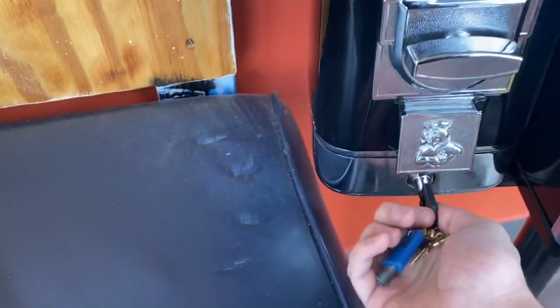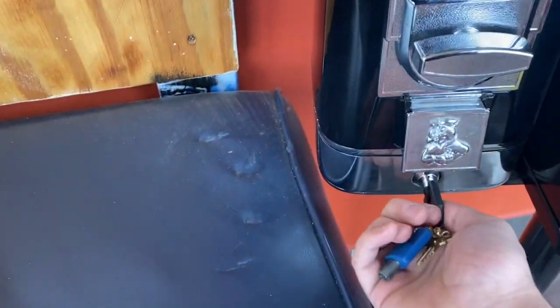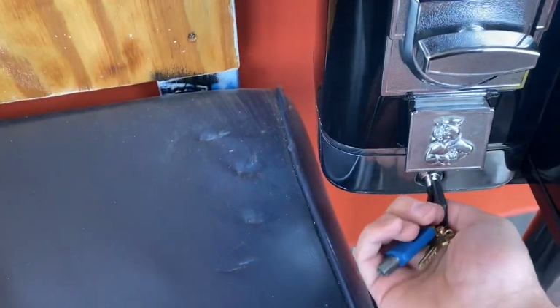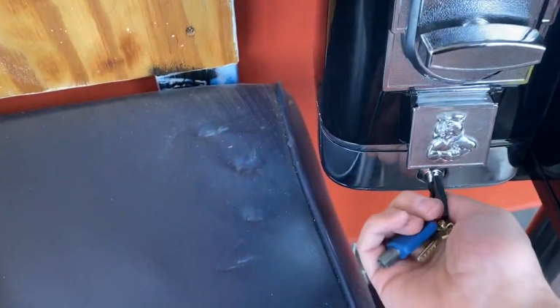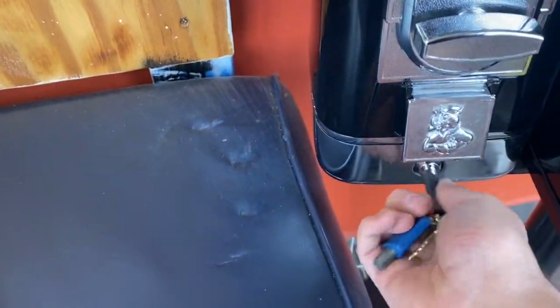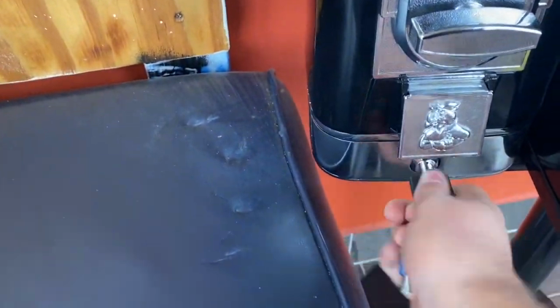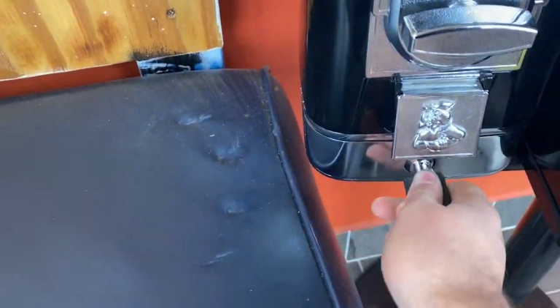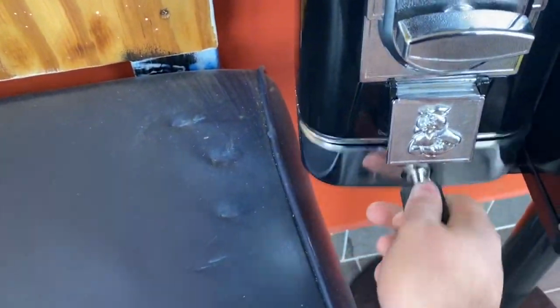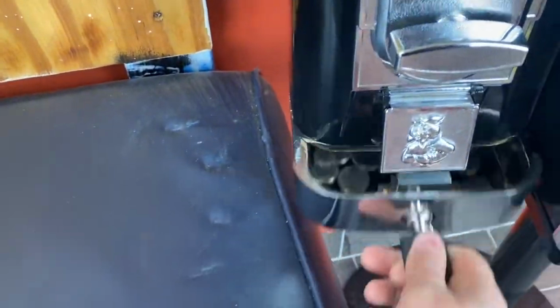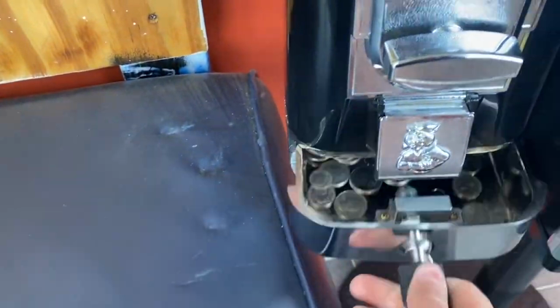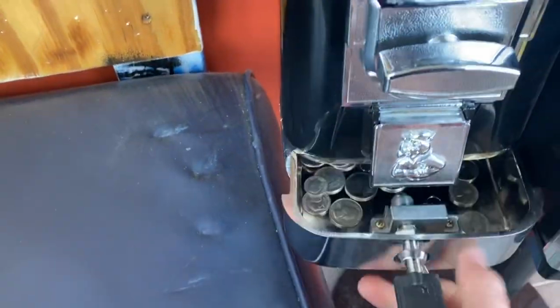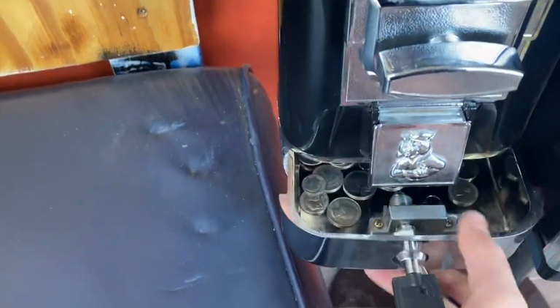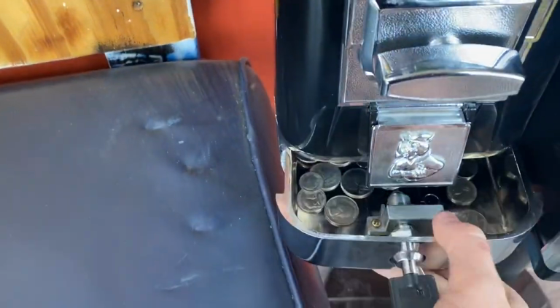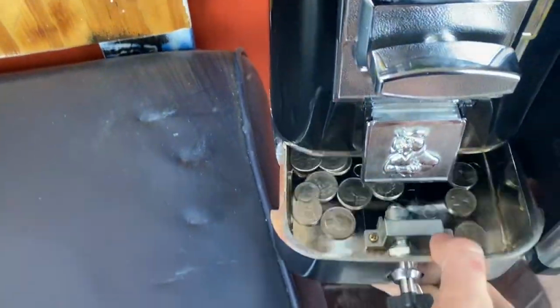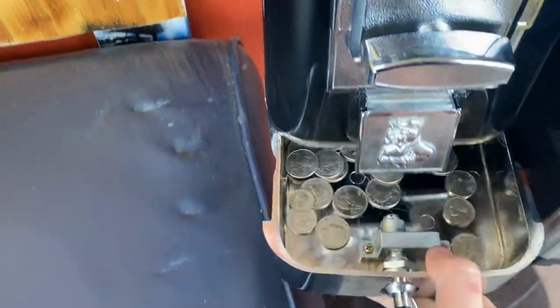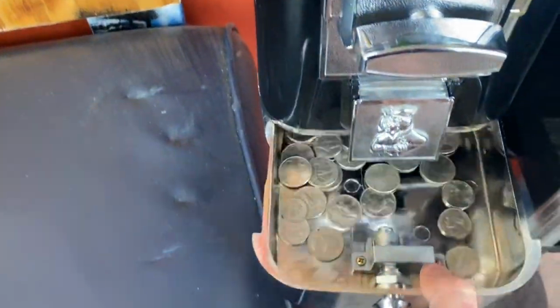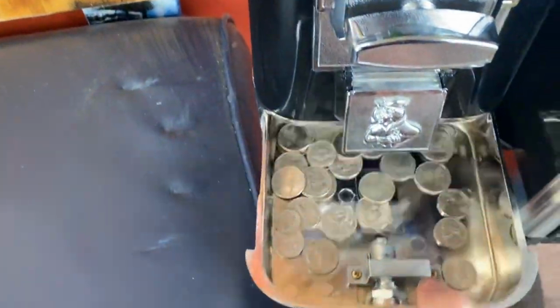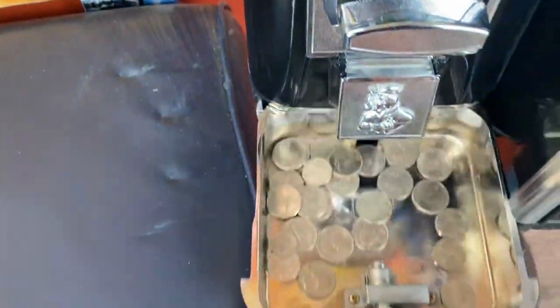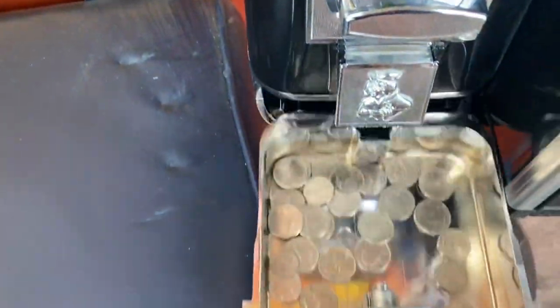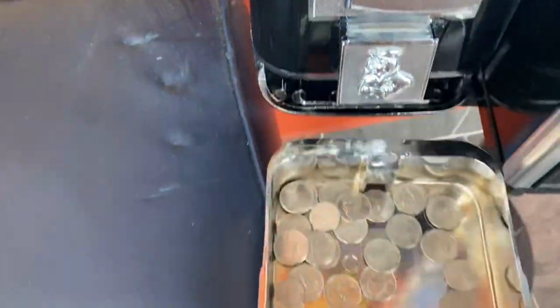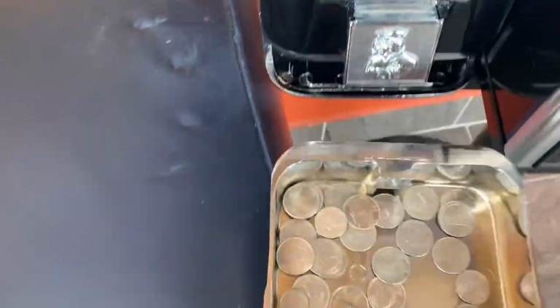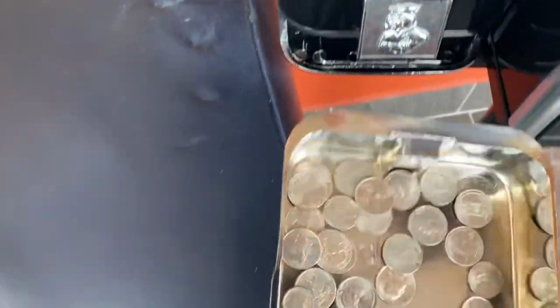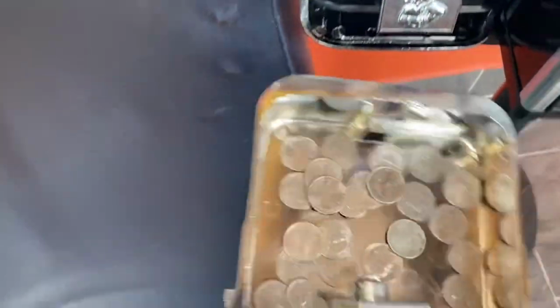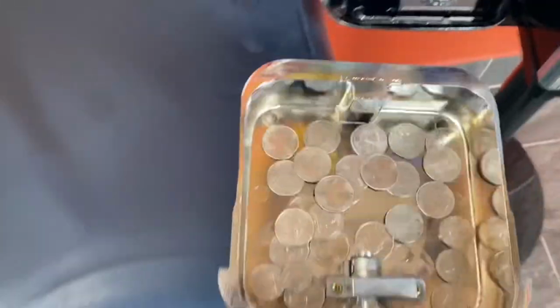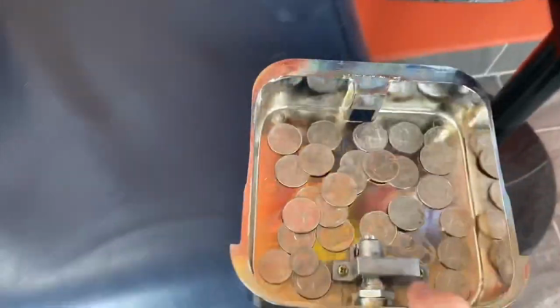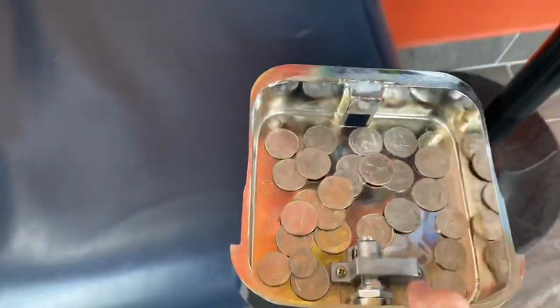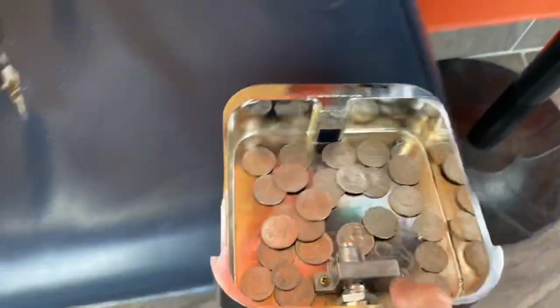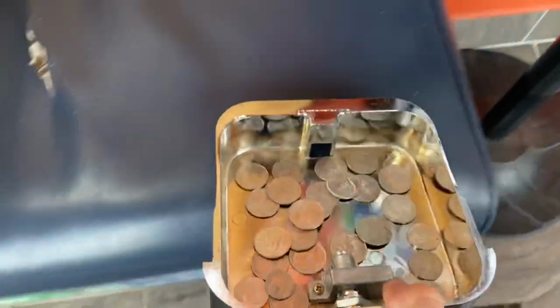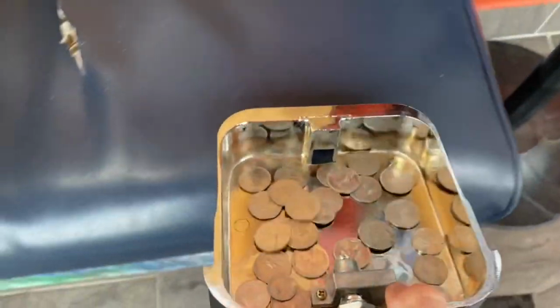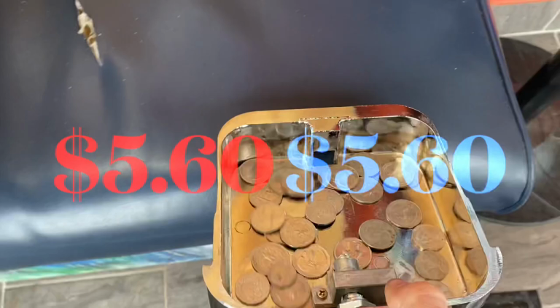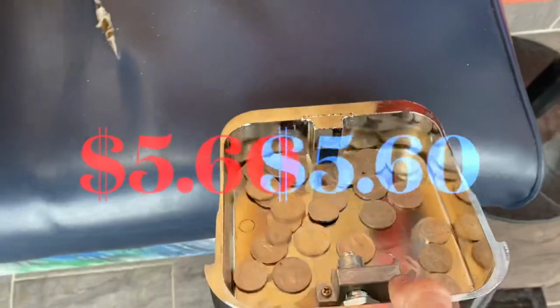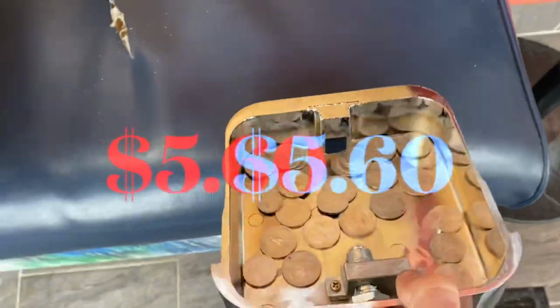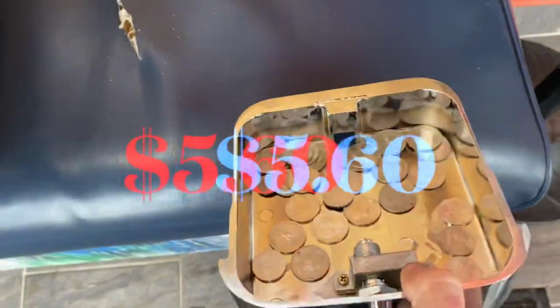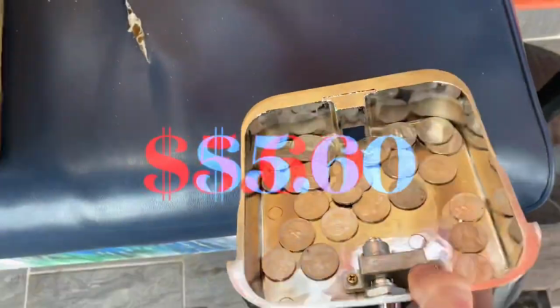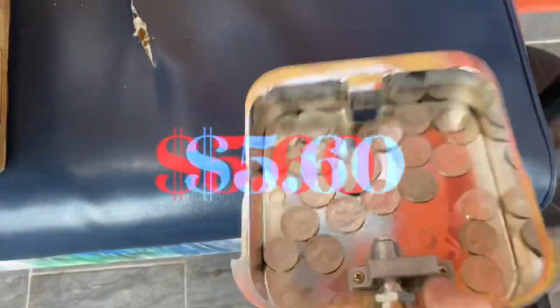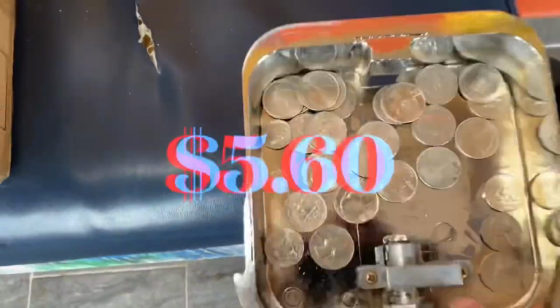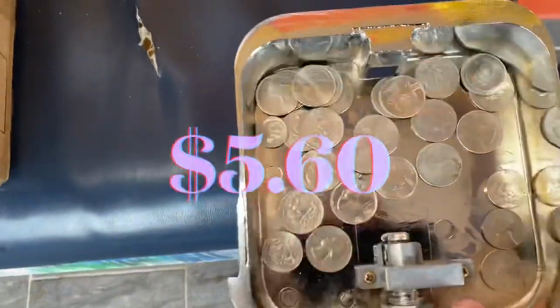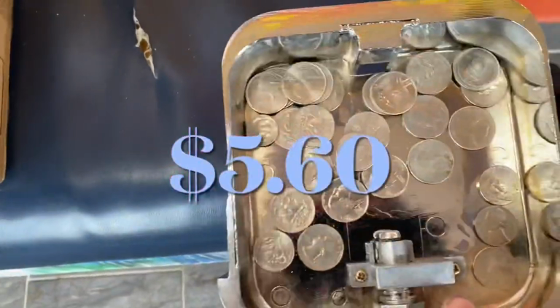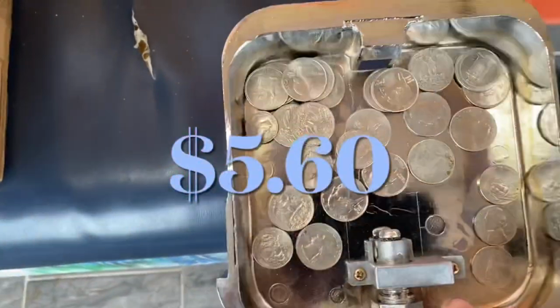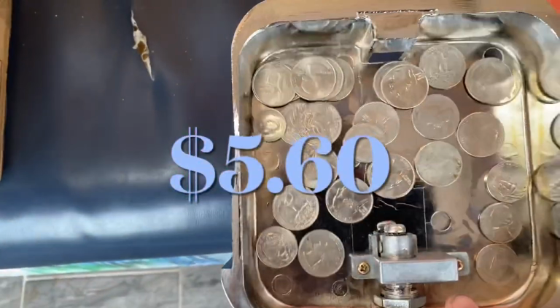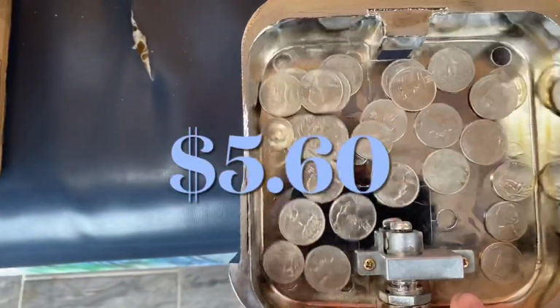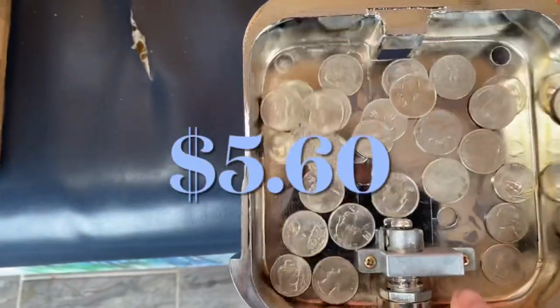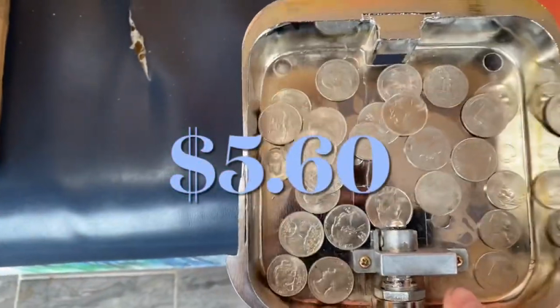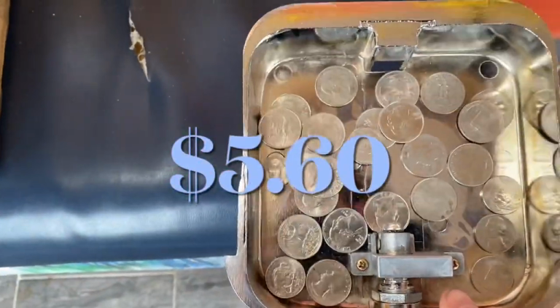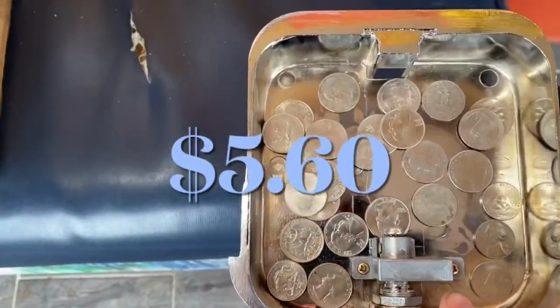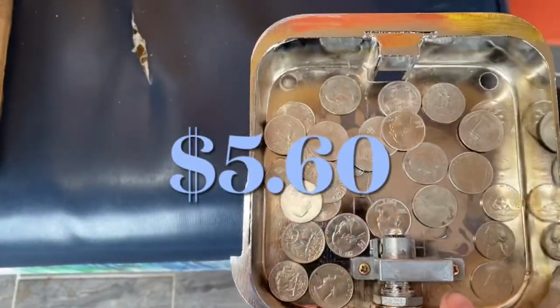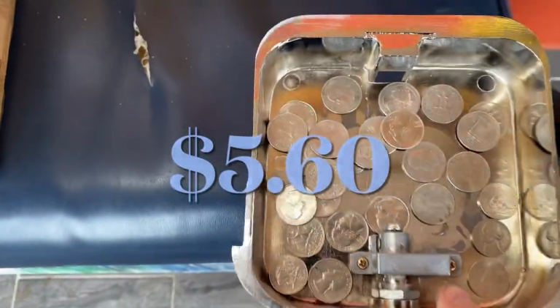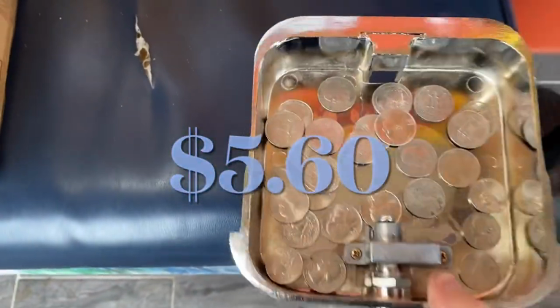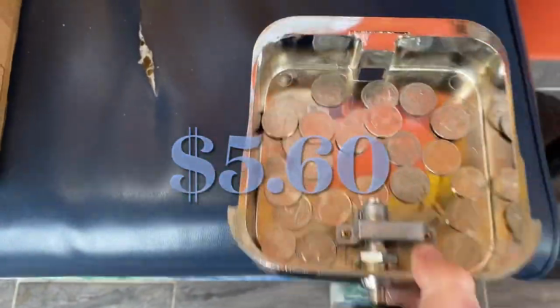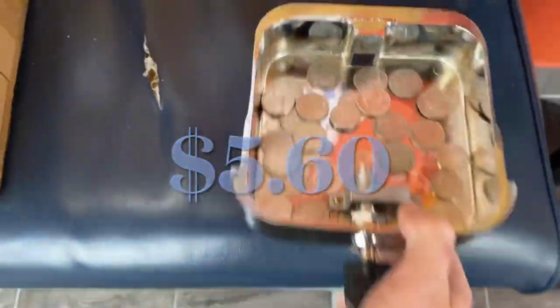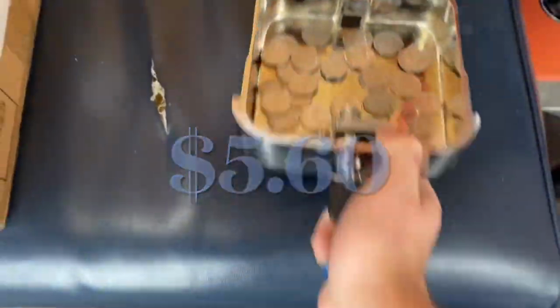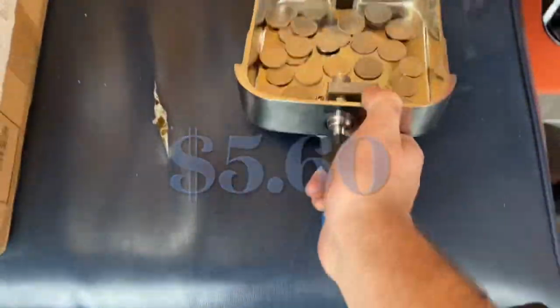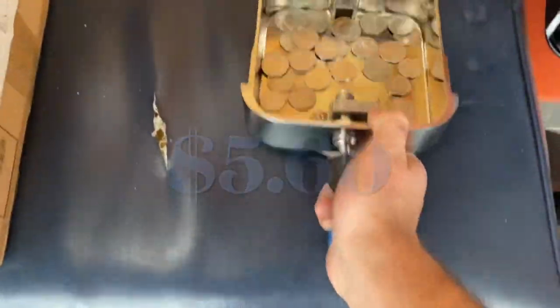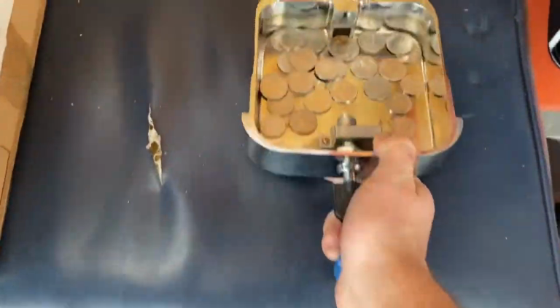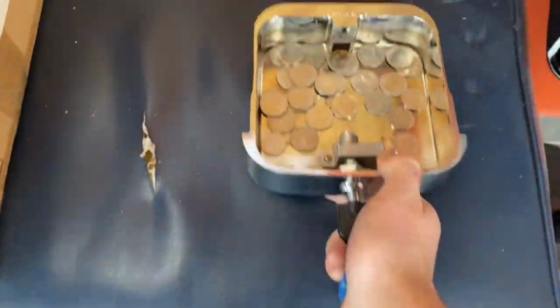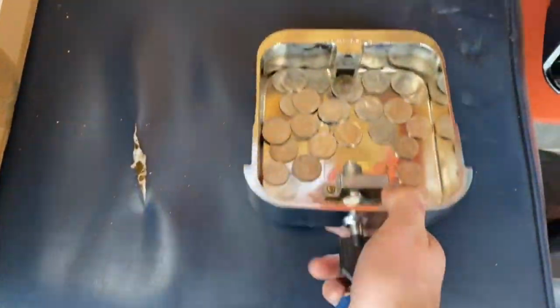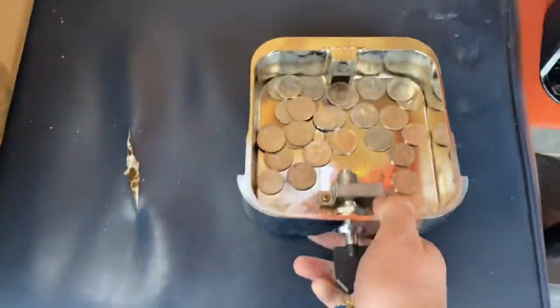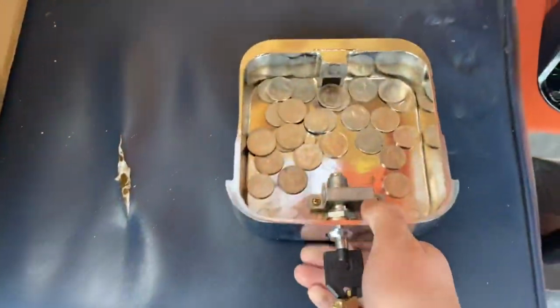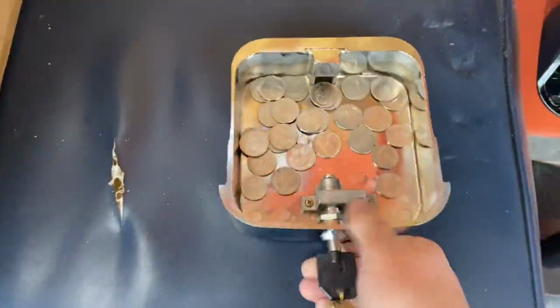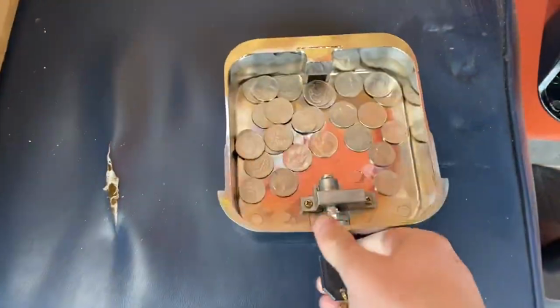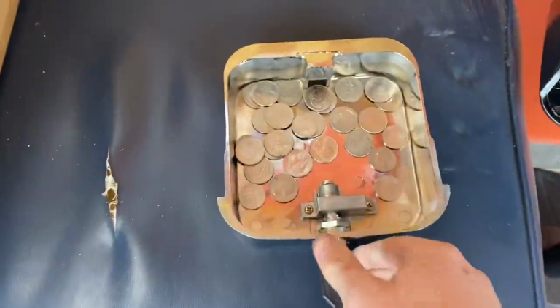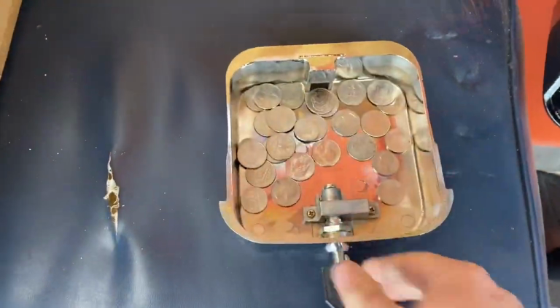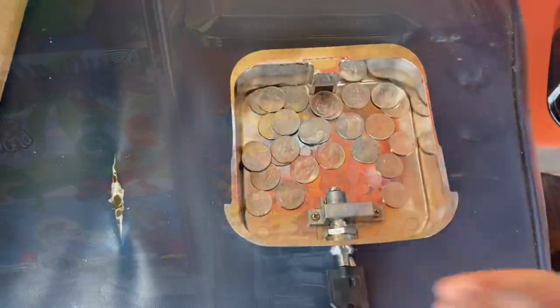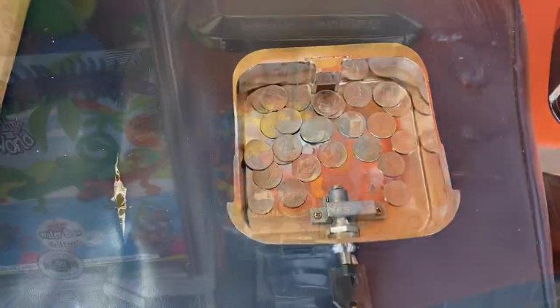We're going to jump straight into the collection. This is a one month collection. We got $560 coming out of the bouncy balls.